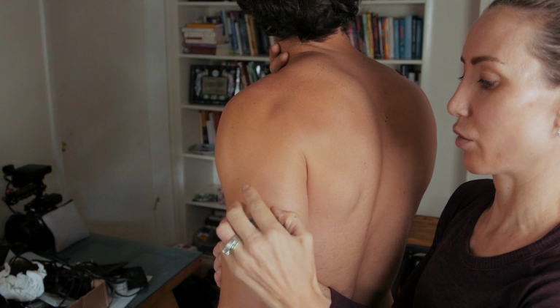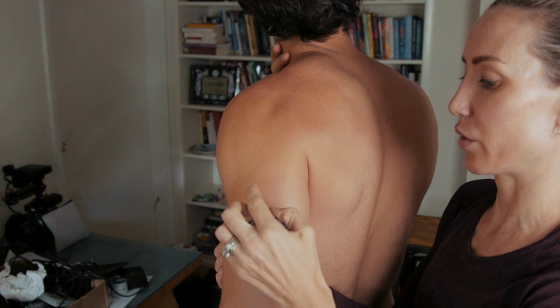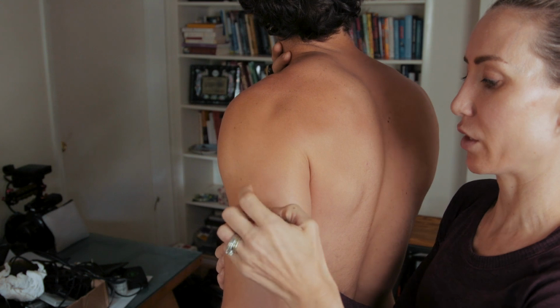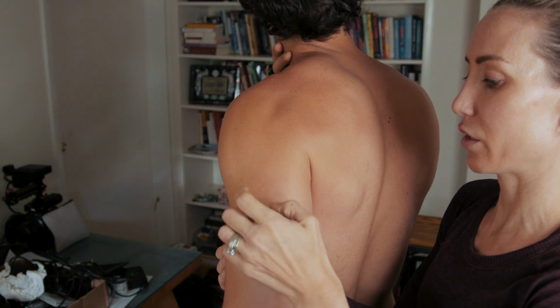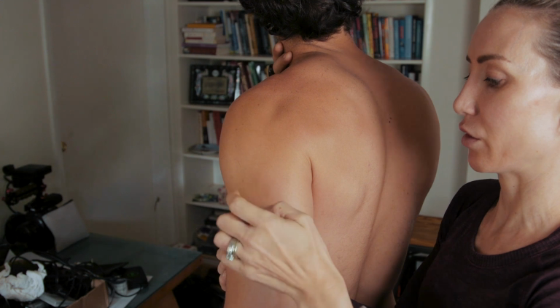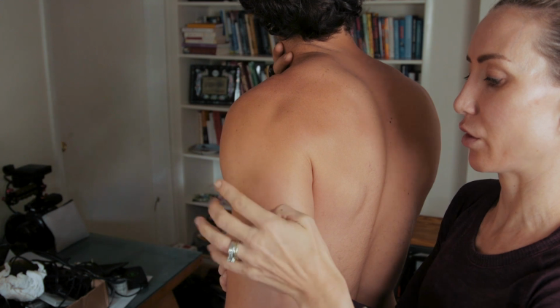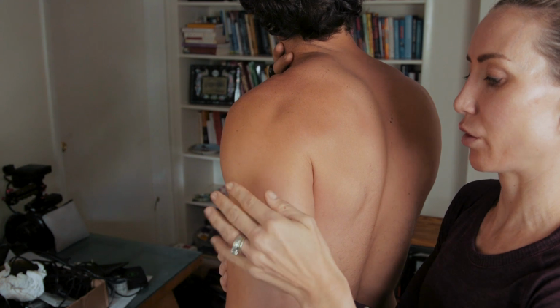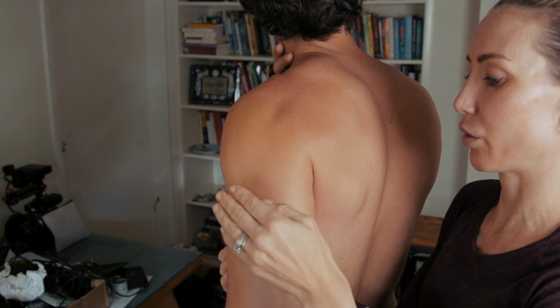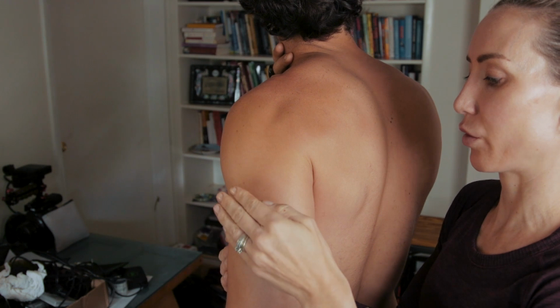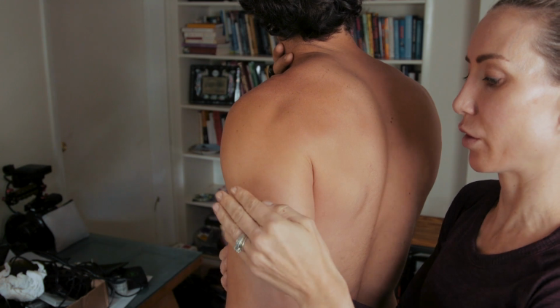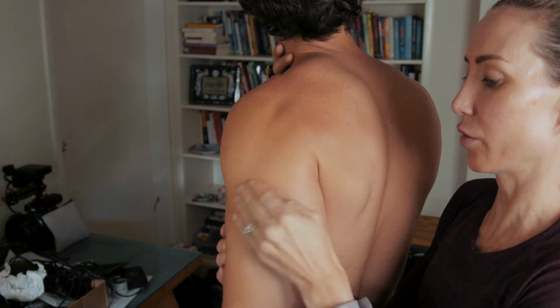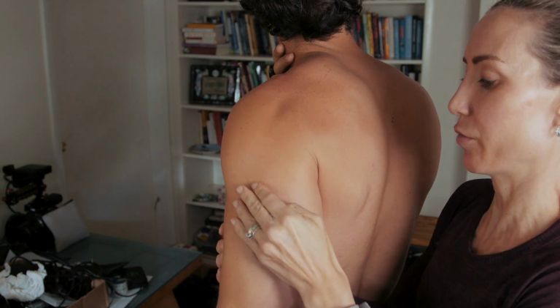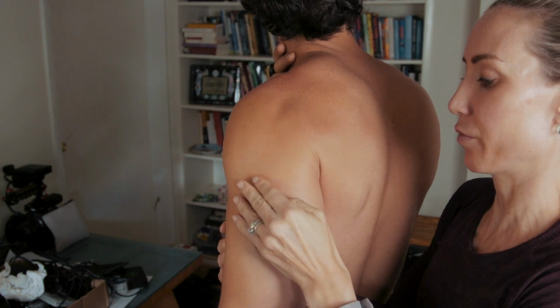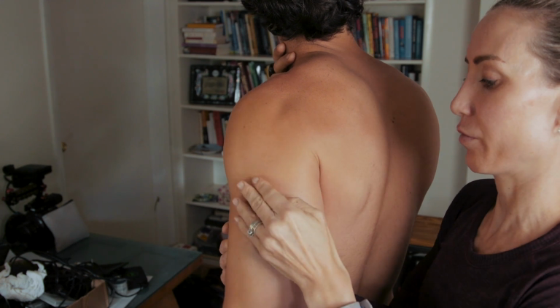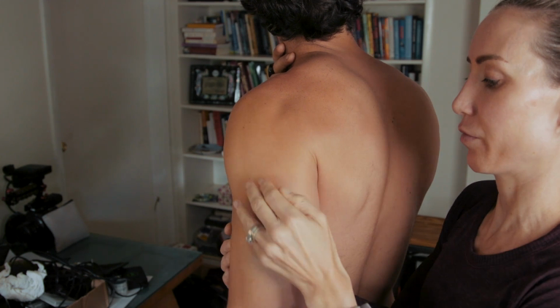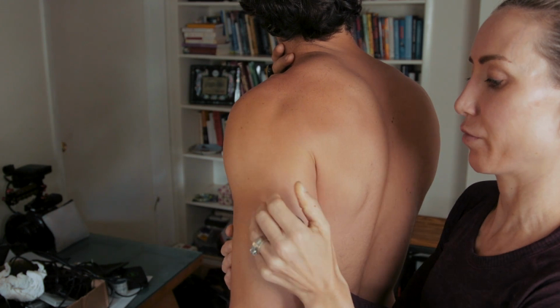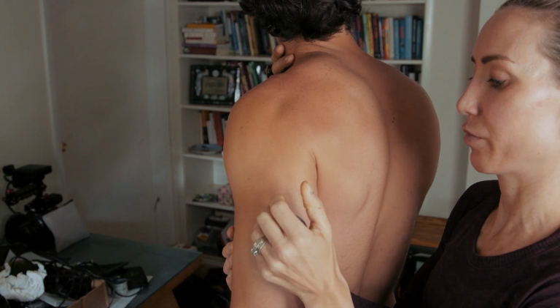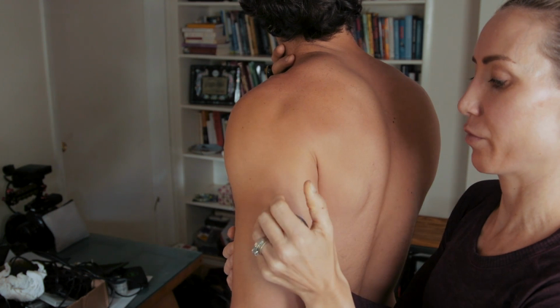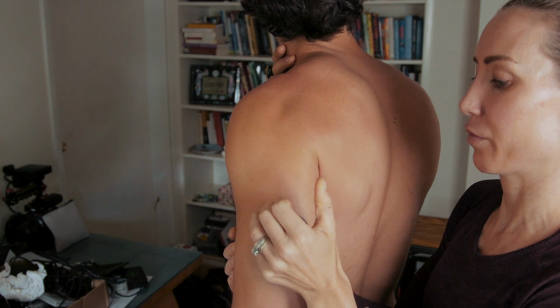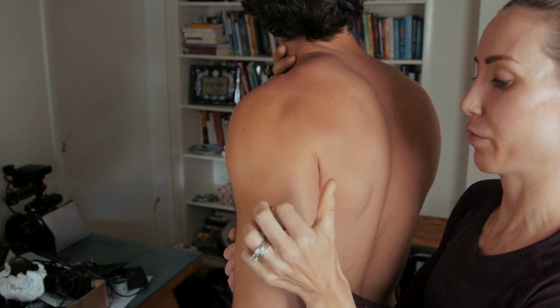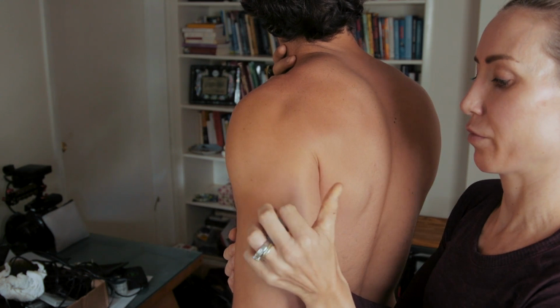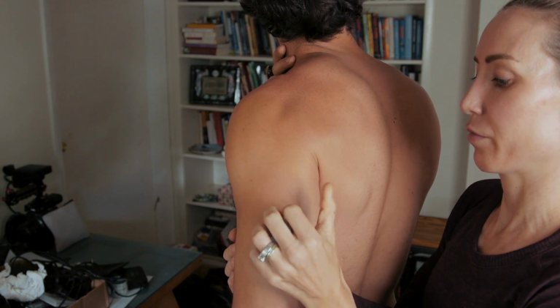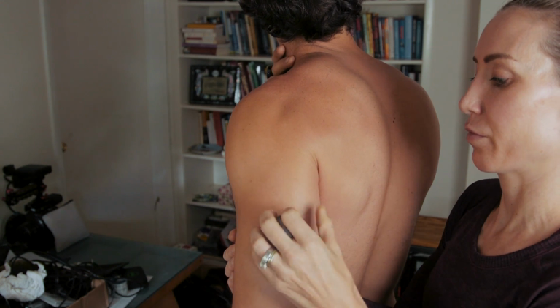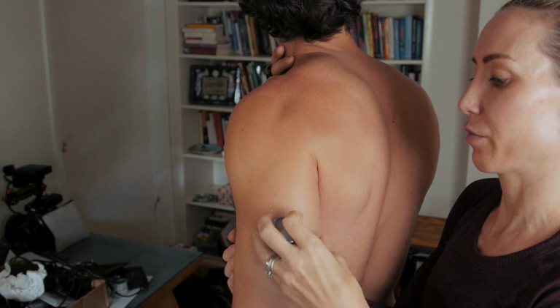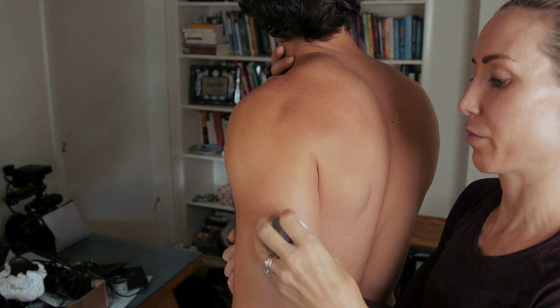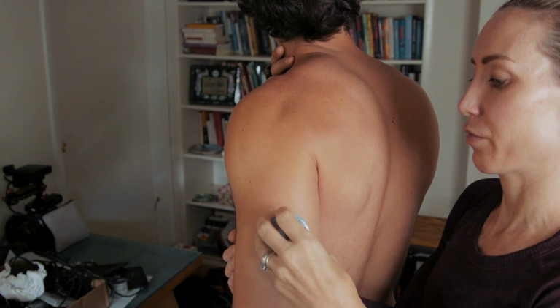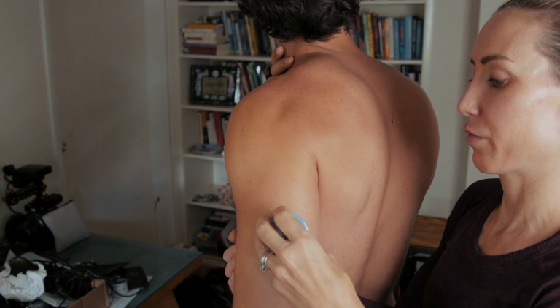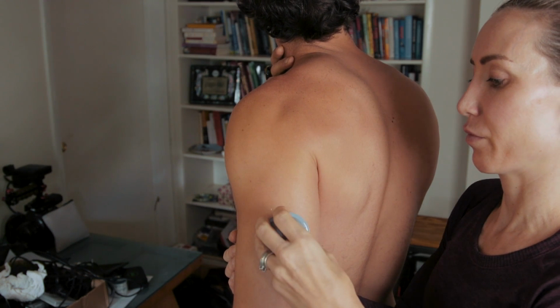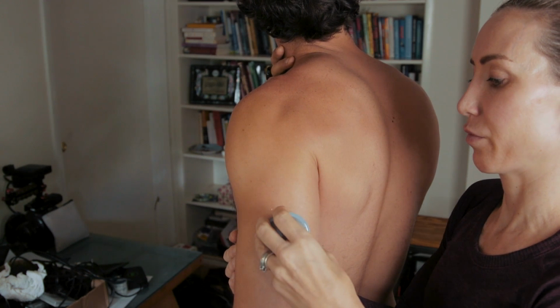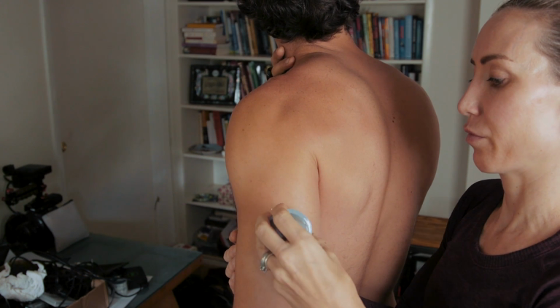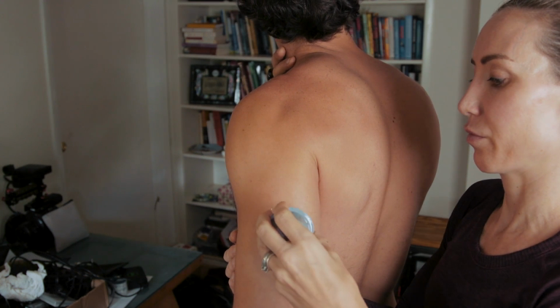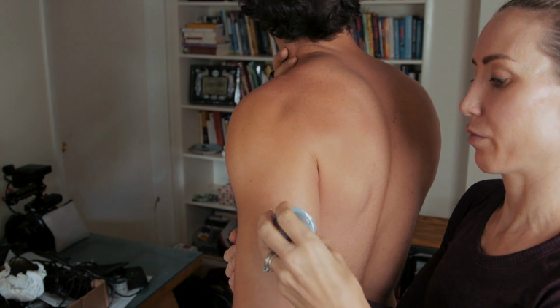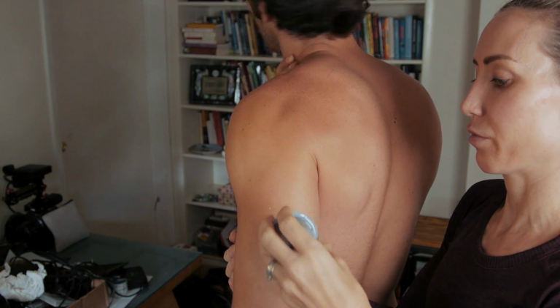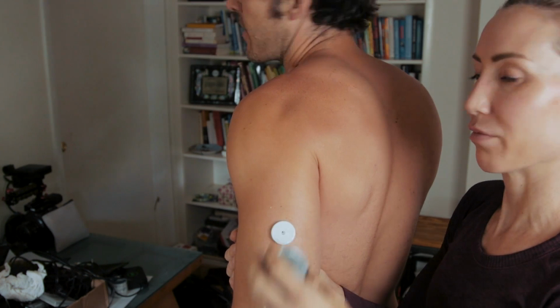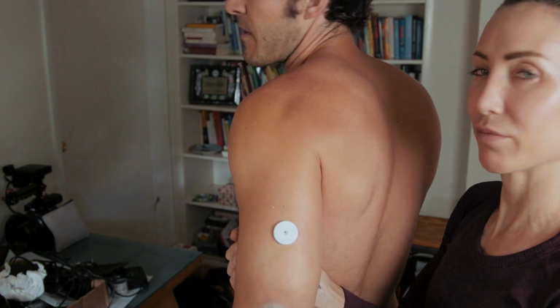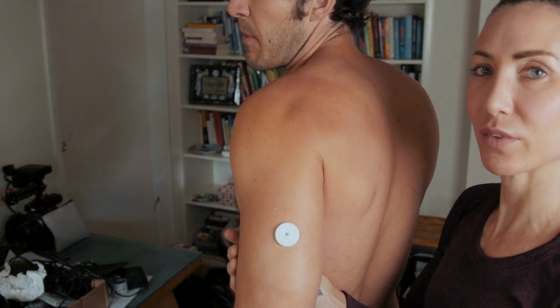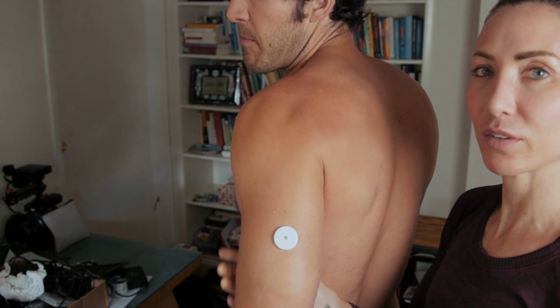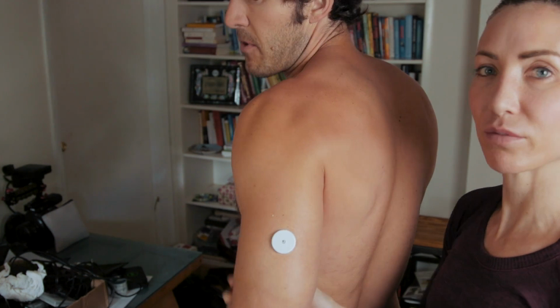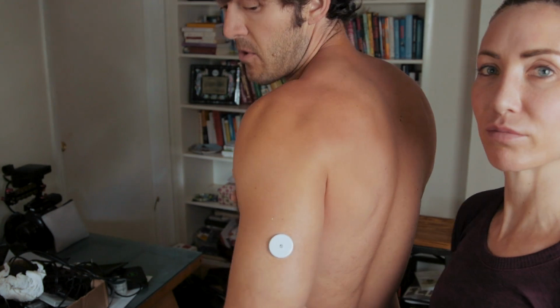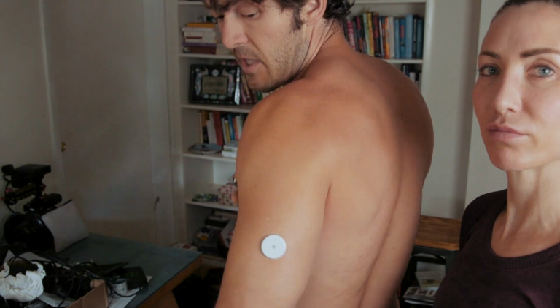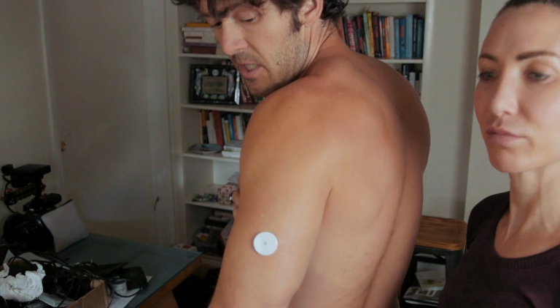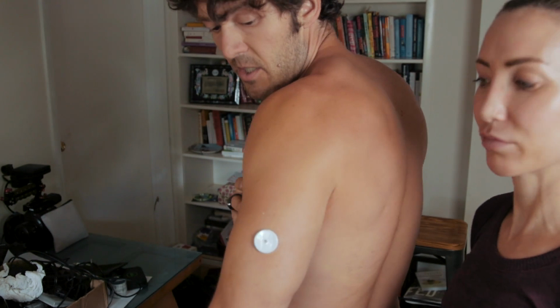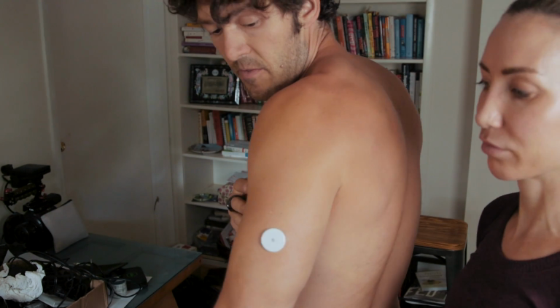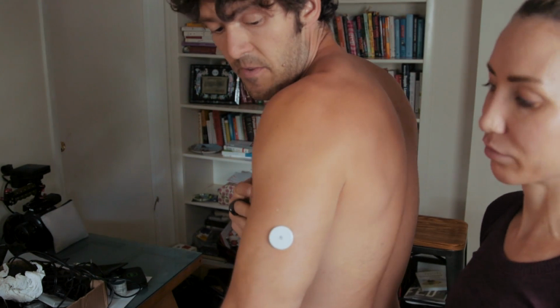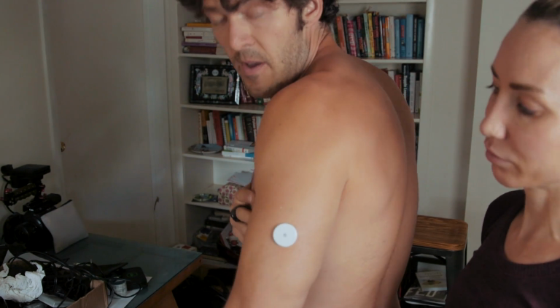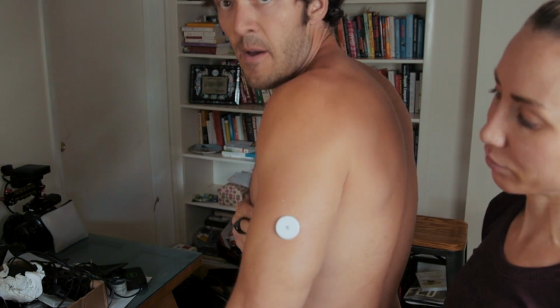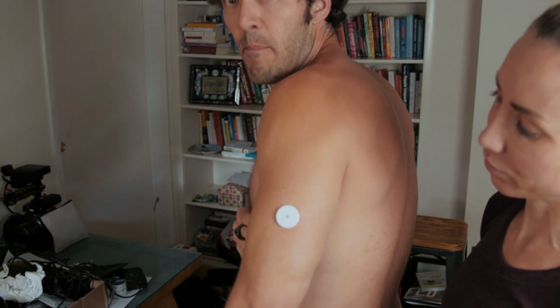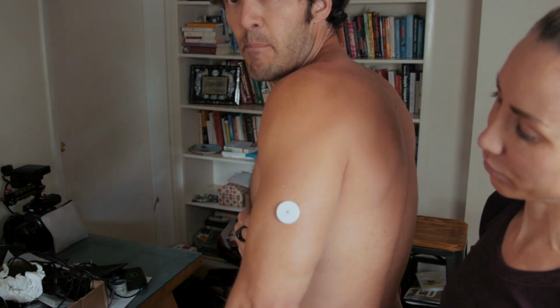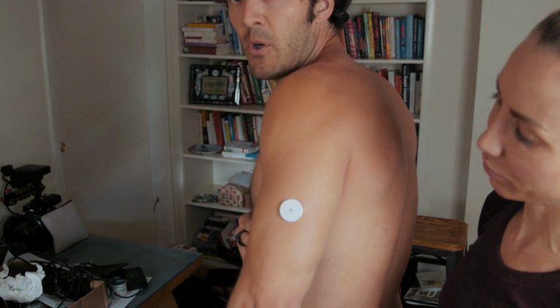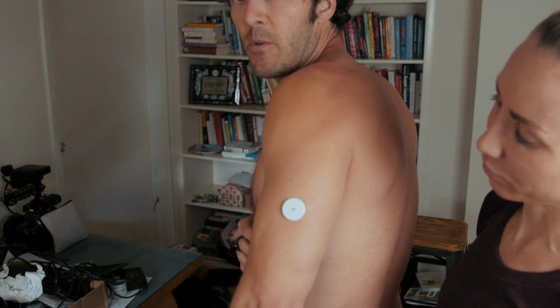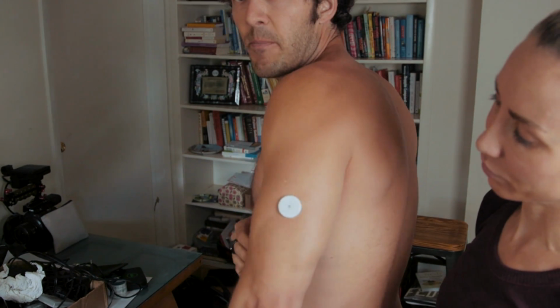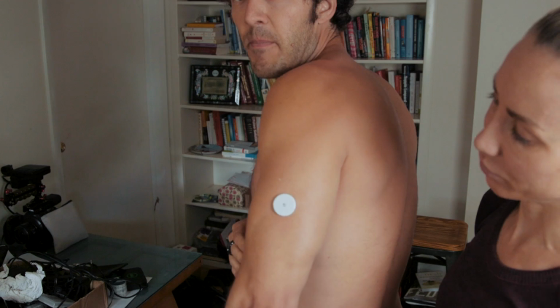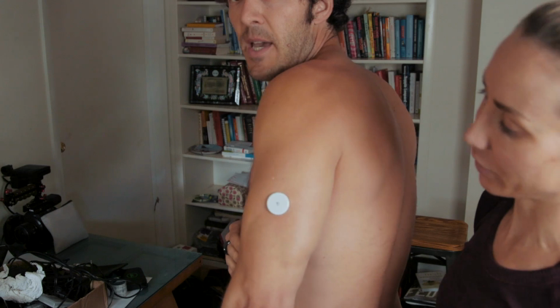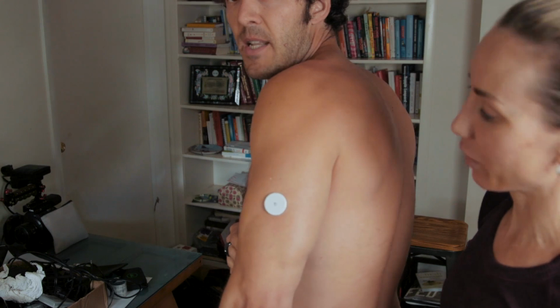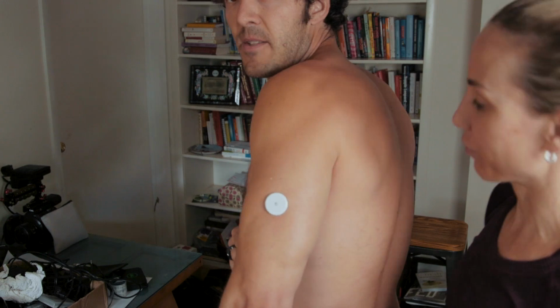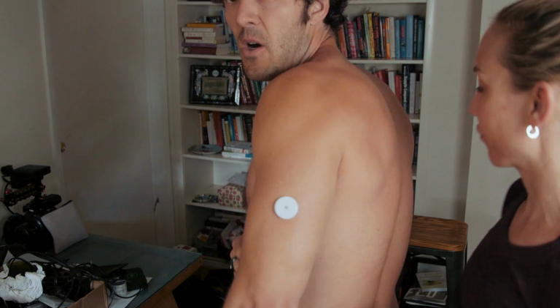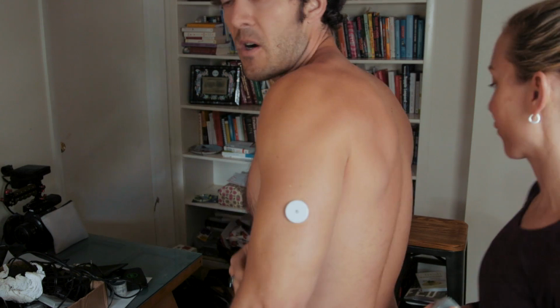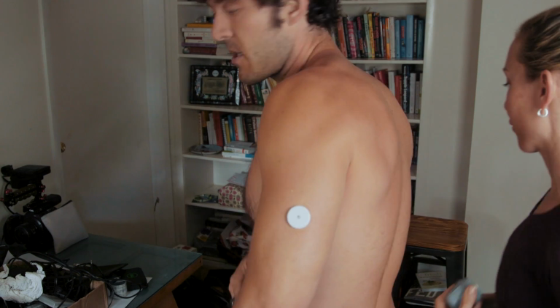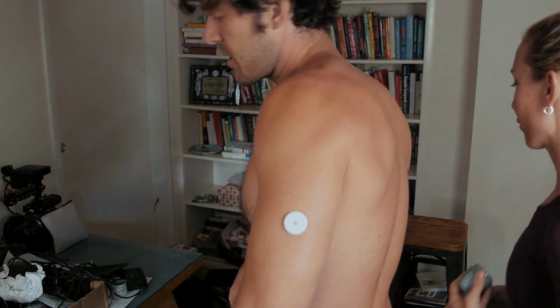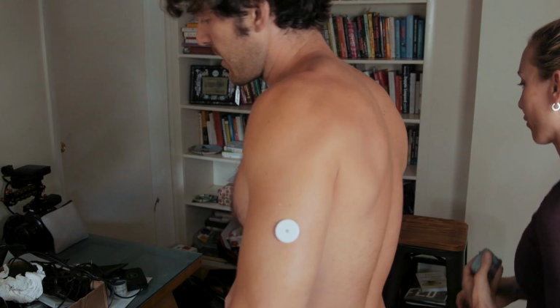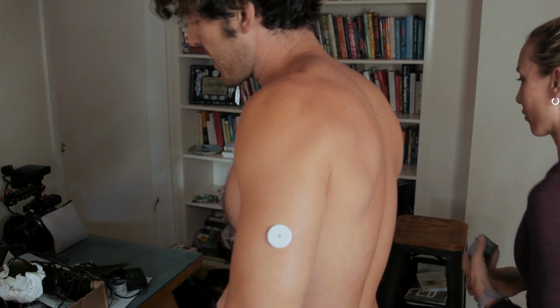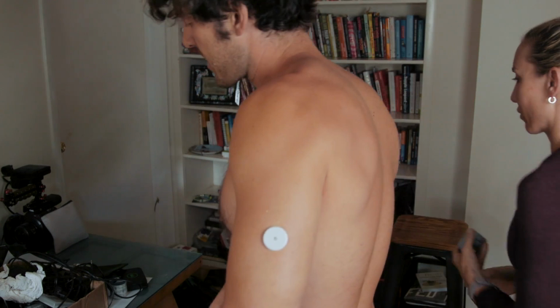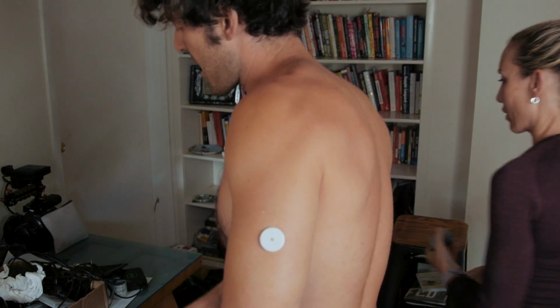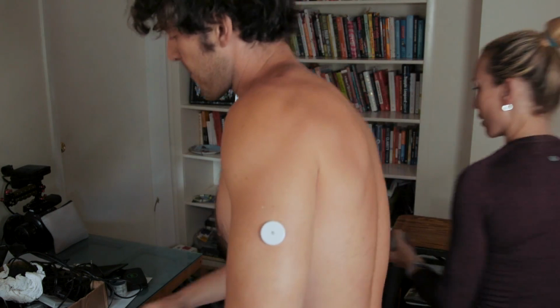One, two, three. Can you pull it off? There might be a little adhesive. Boom! And it's on like that.